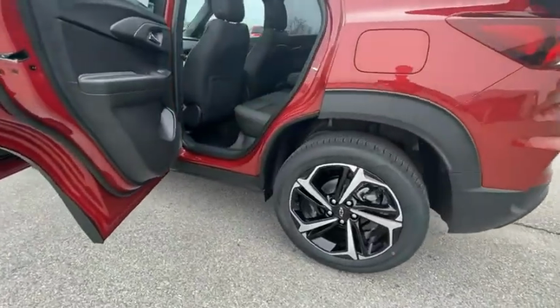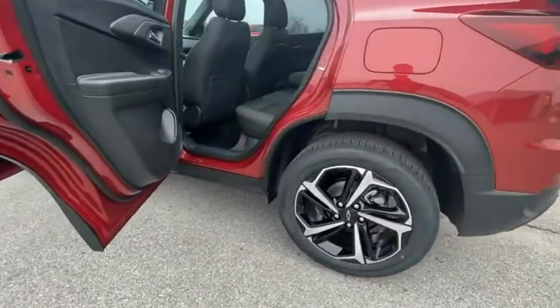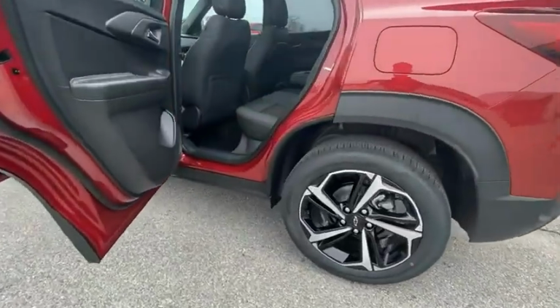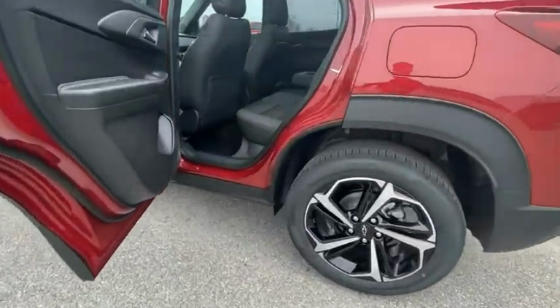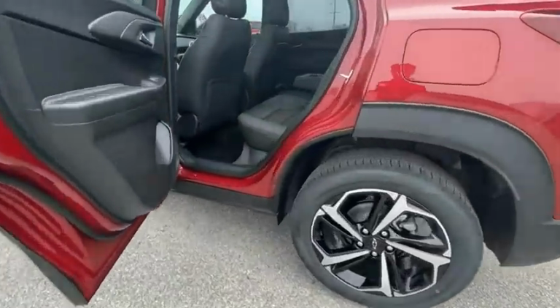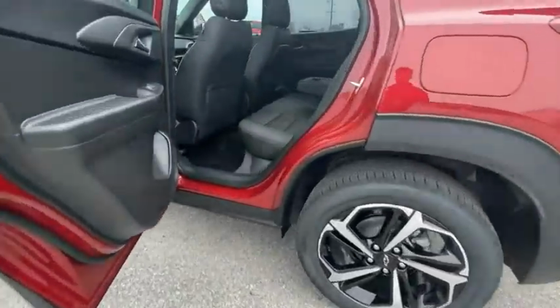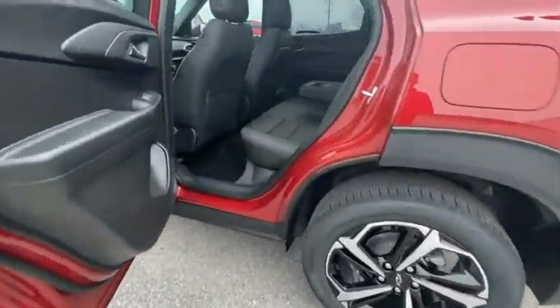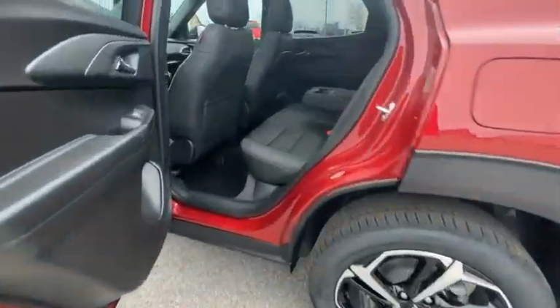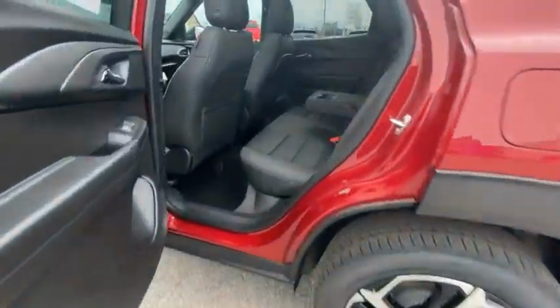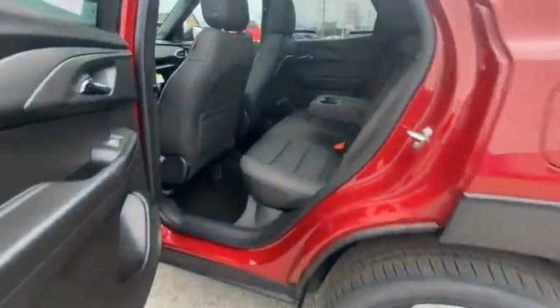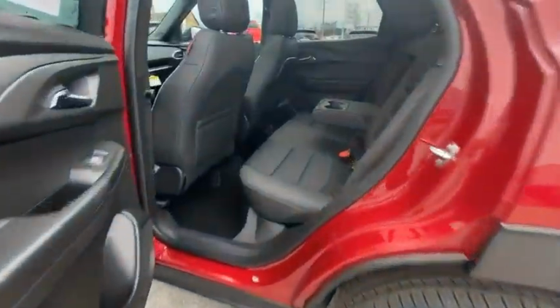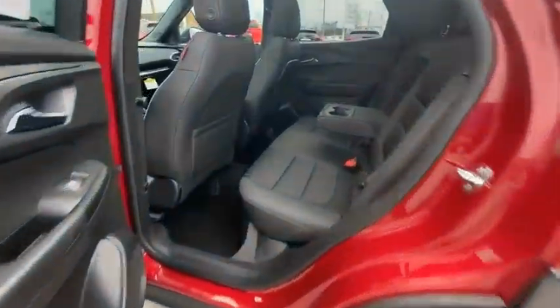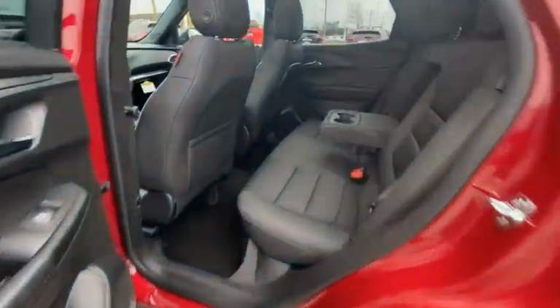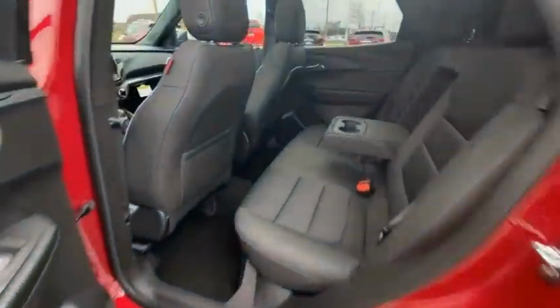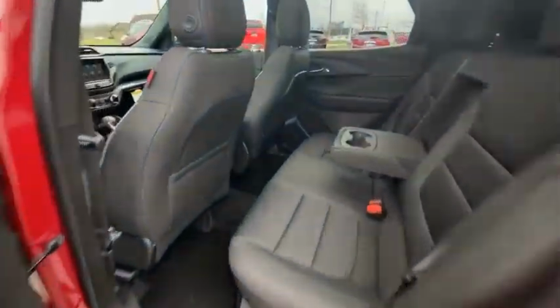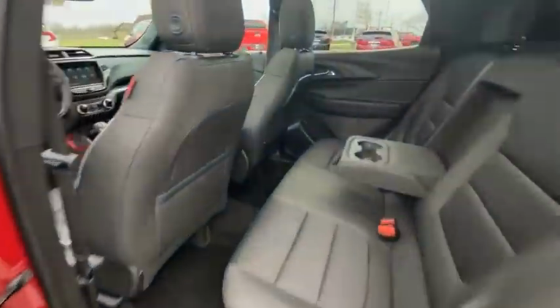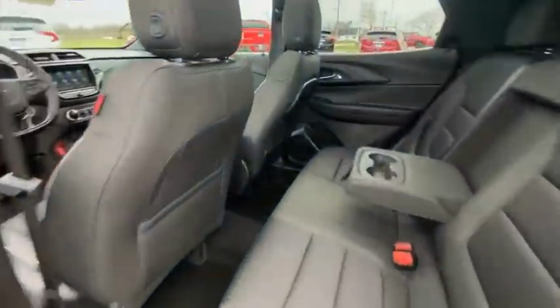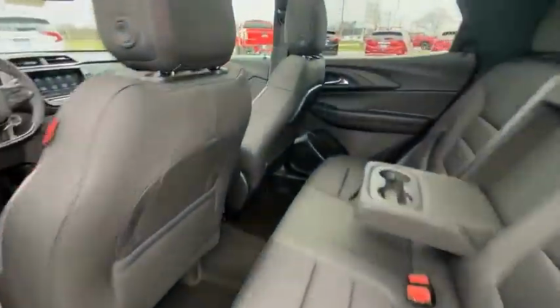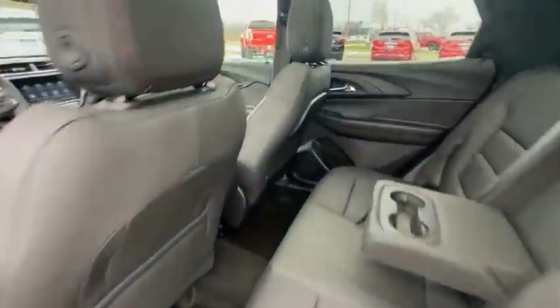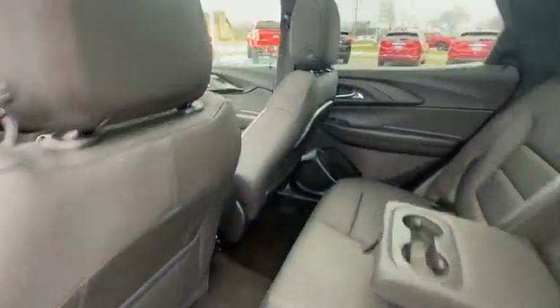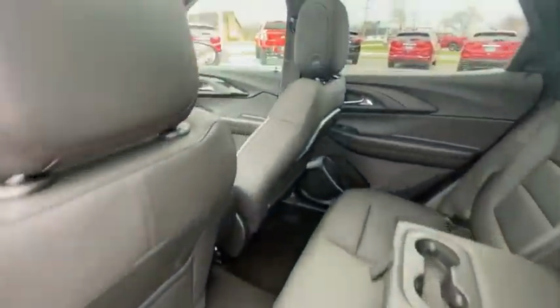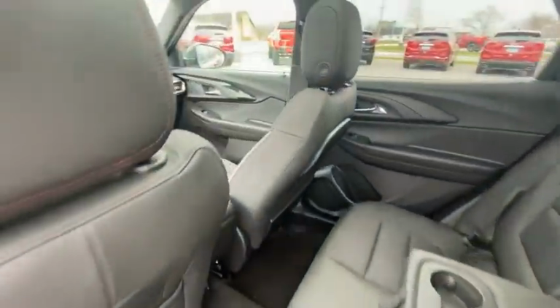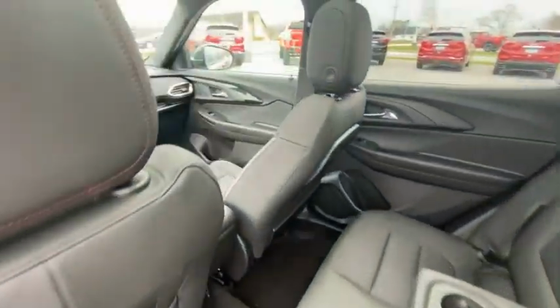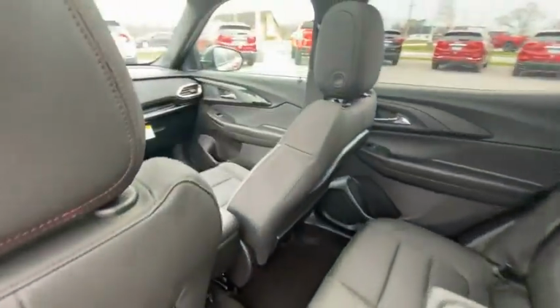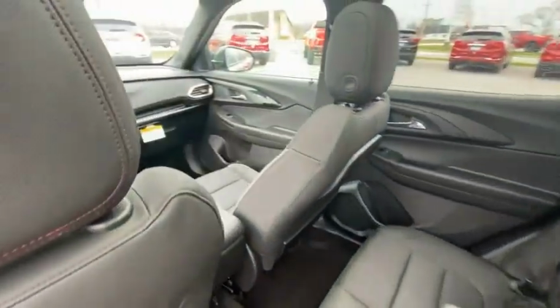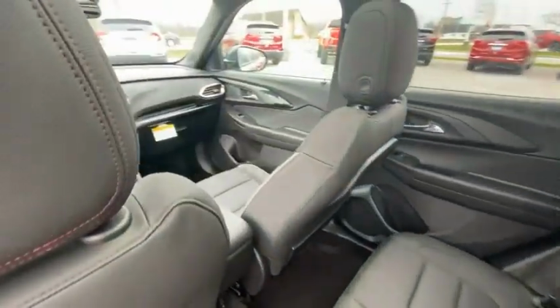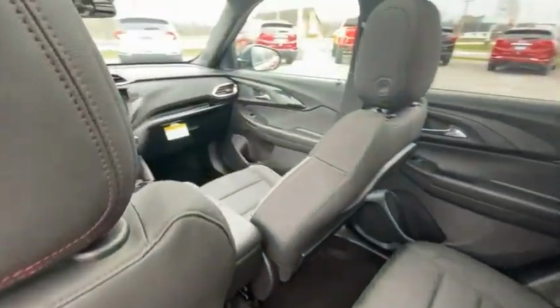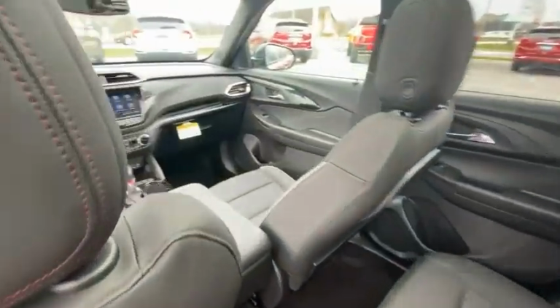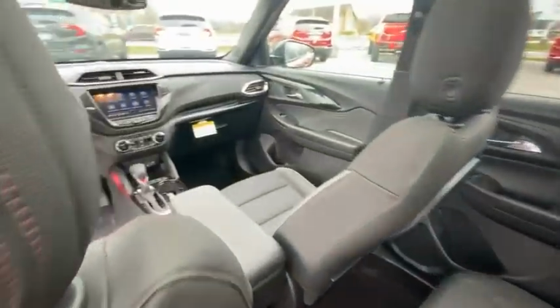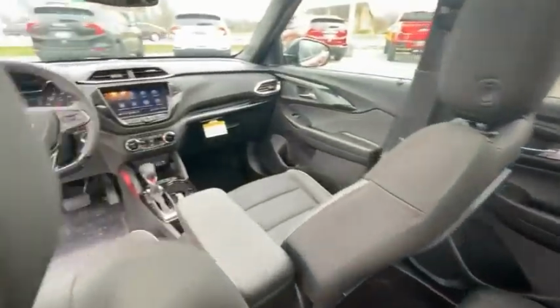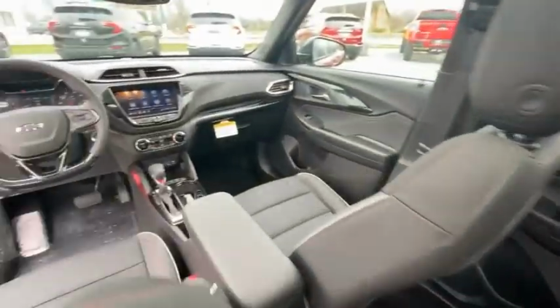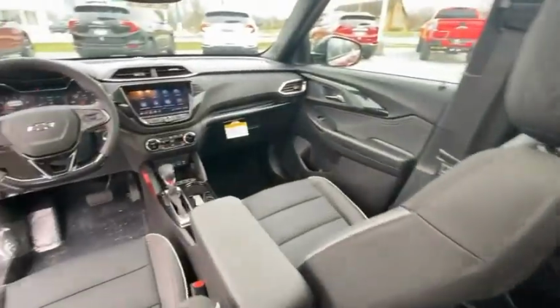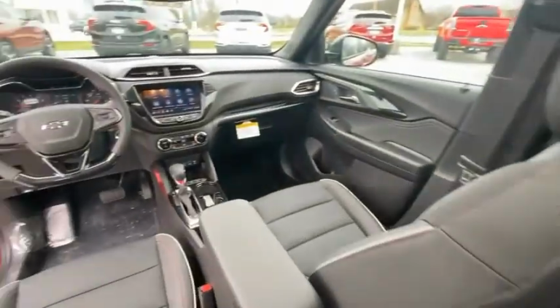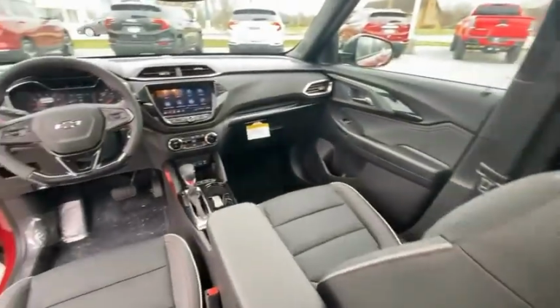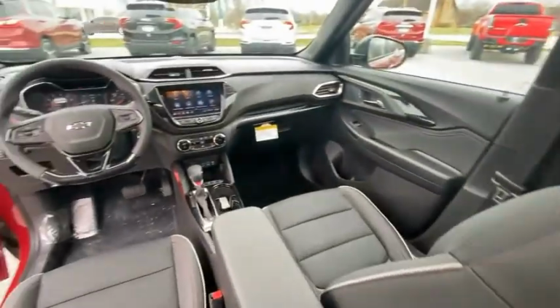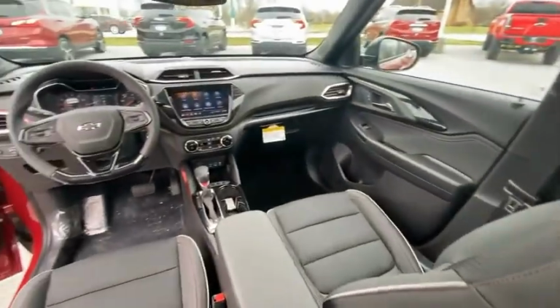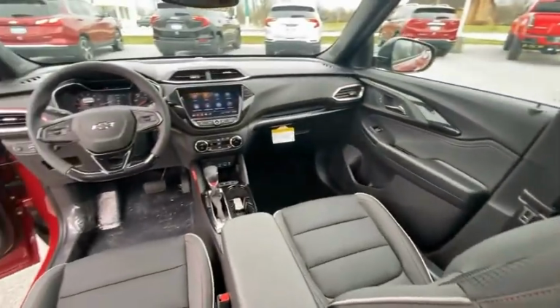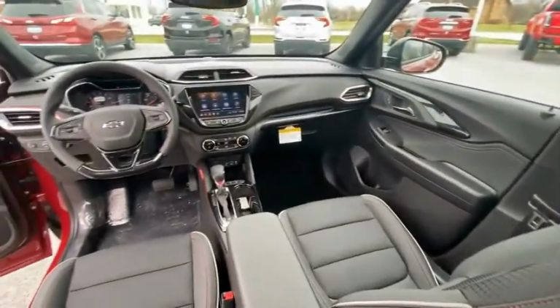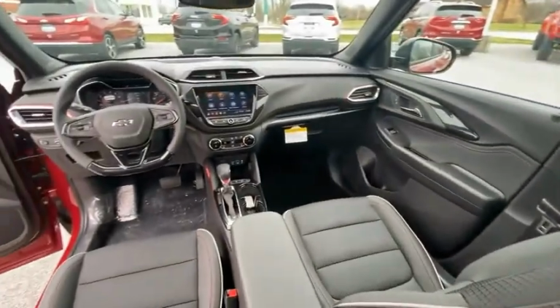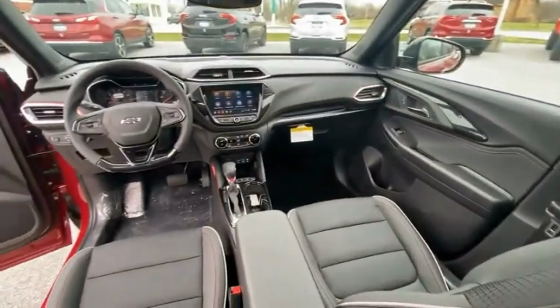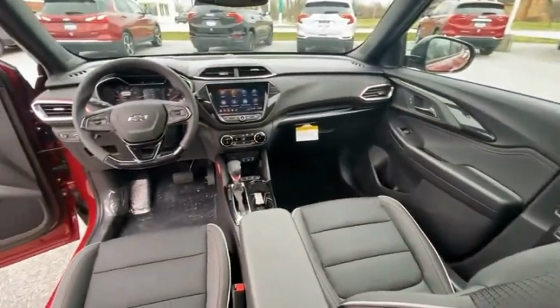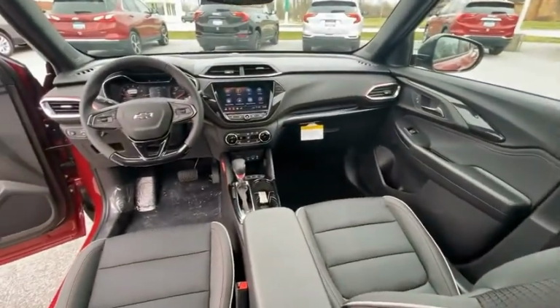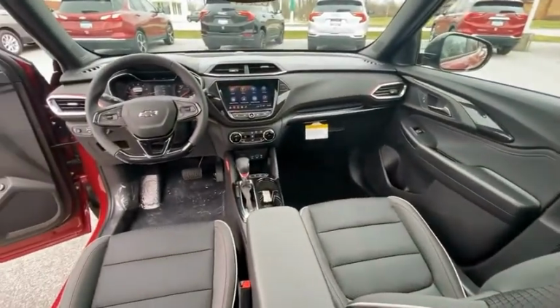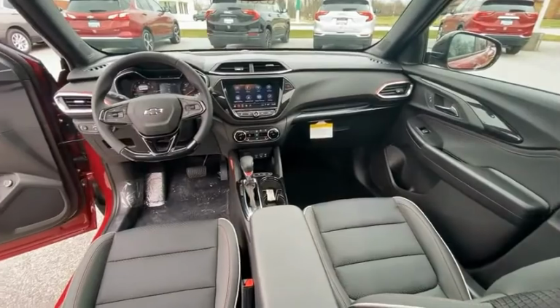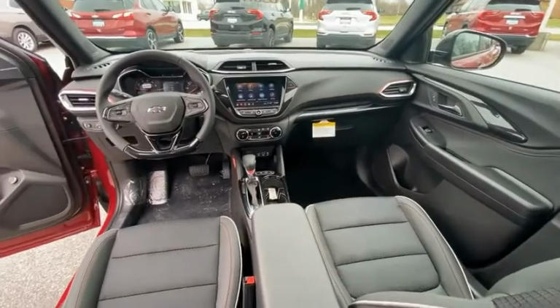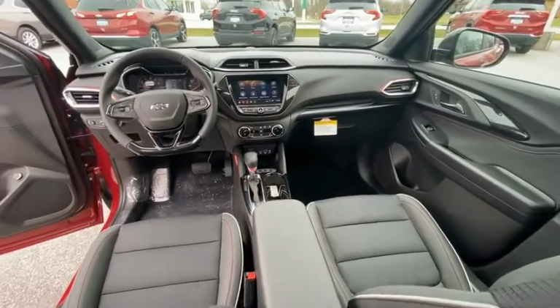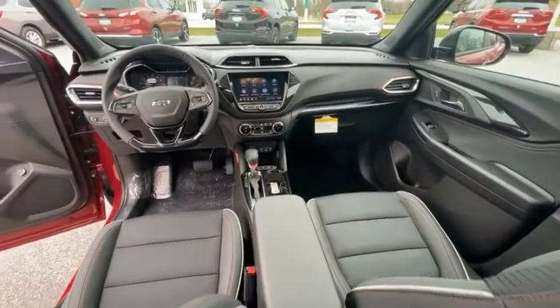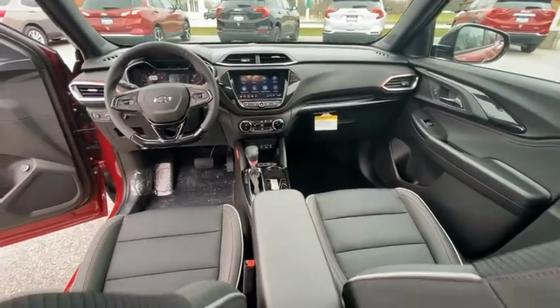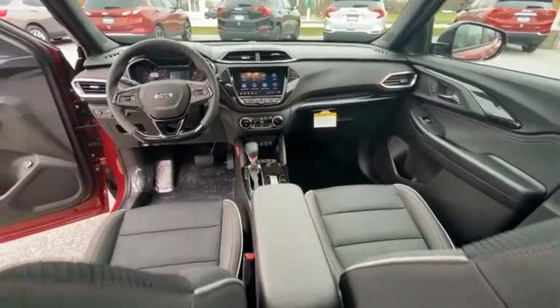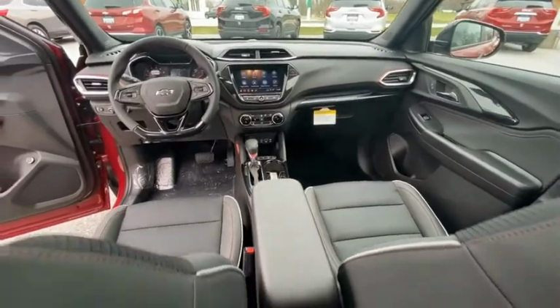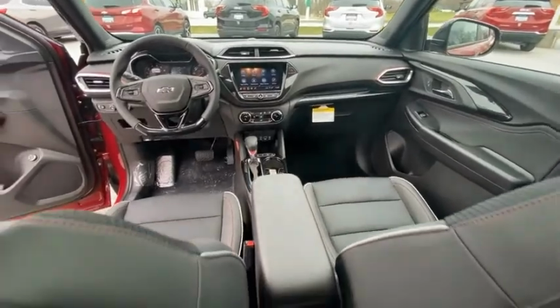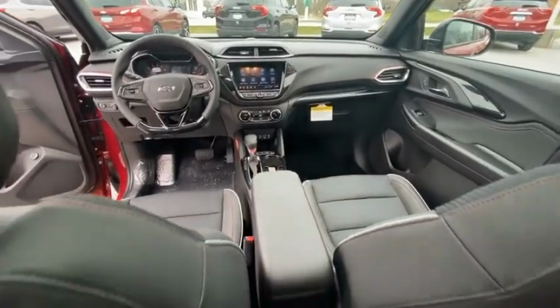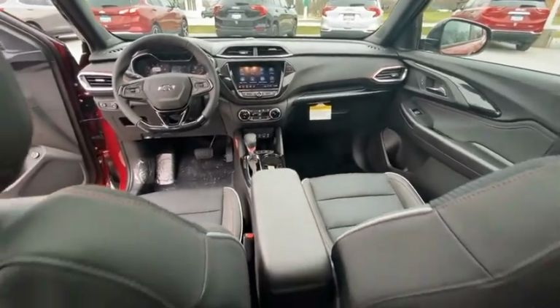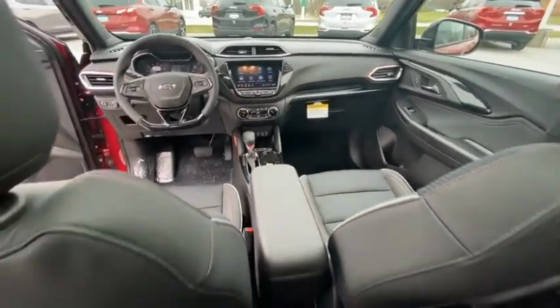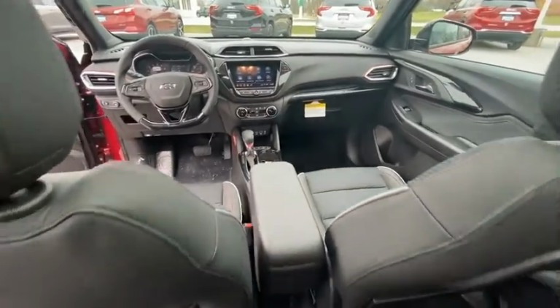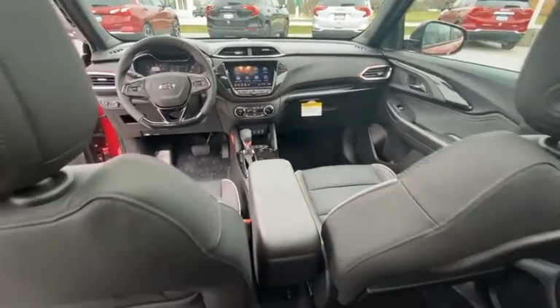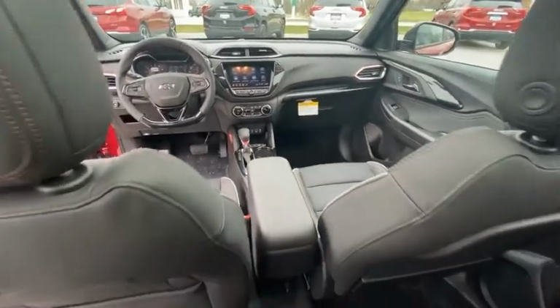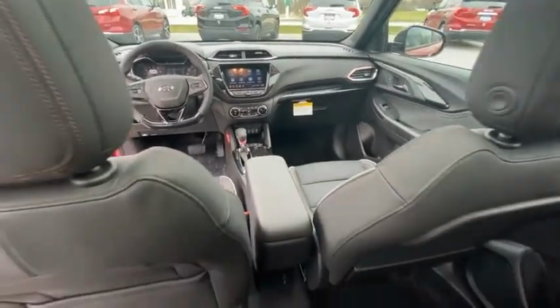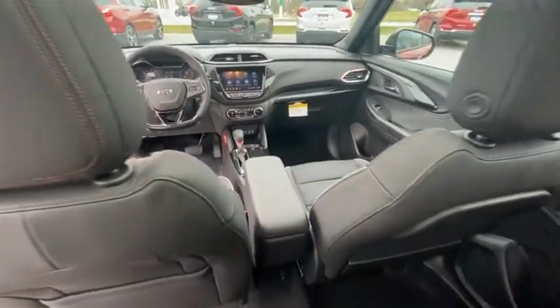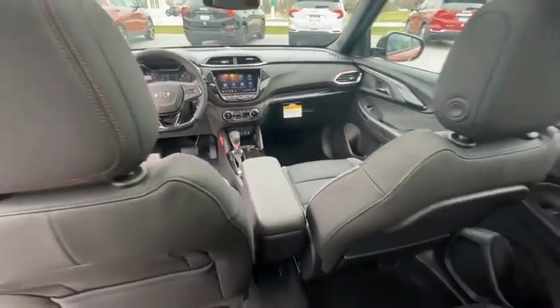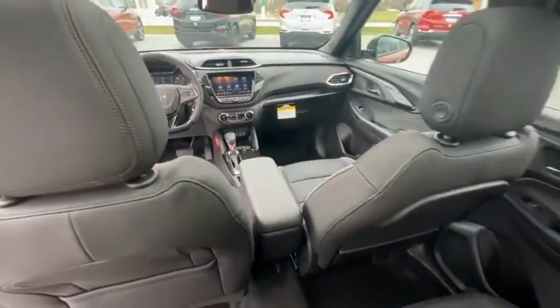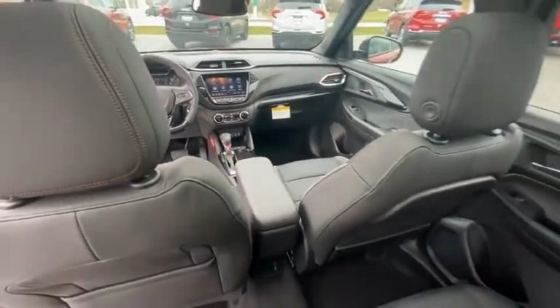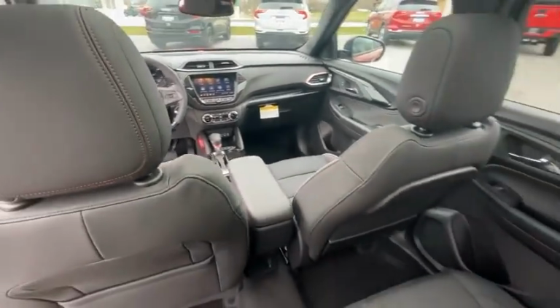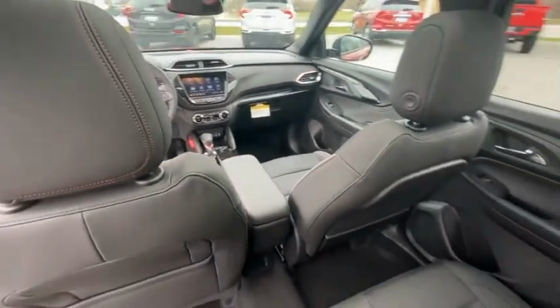Dual-pane panoramic power sunroof, four-wheel disc brakes, front-wheel independent suspension, speed control.